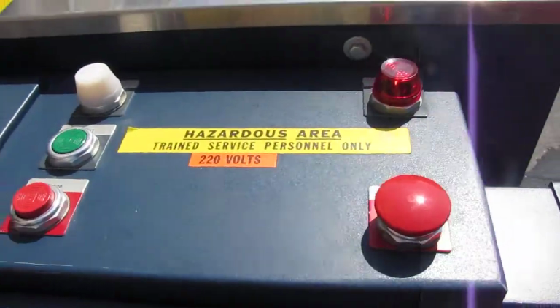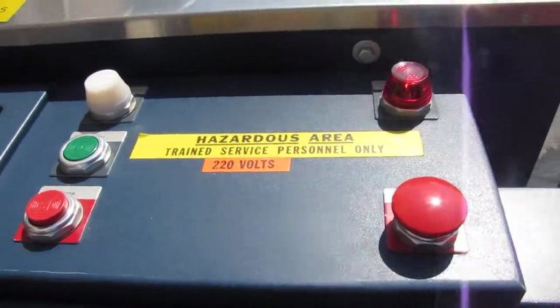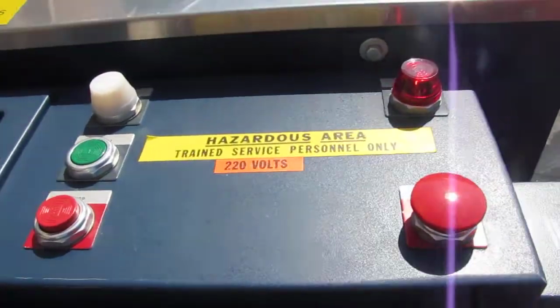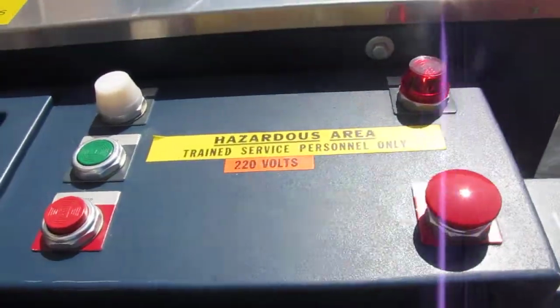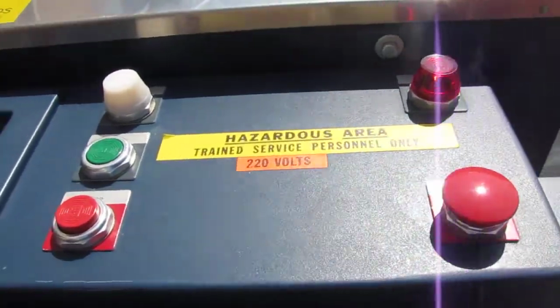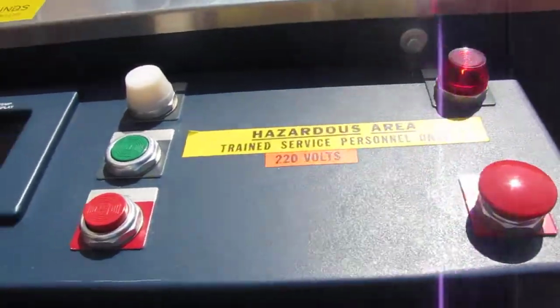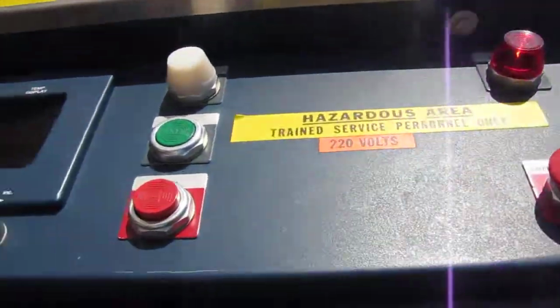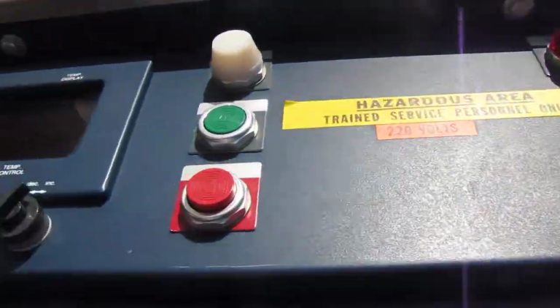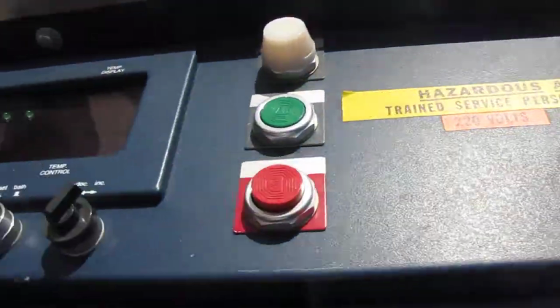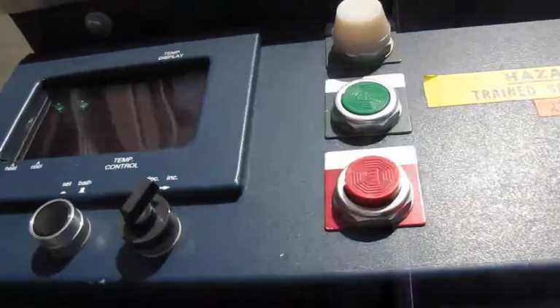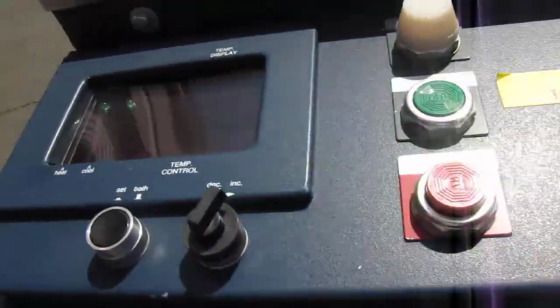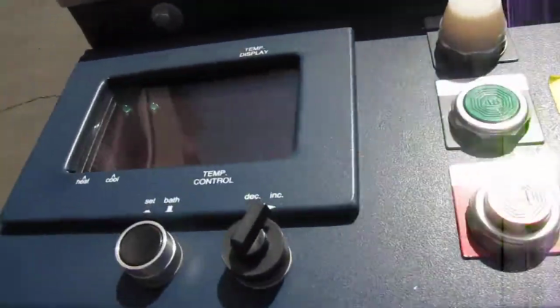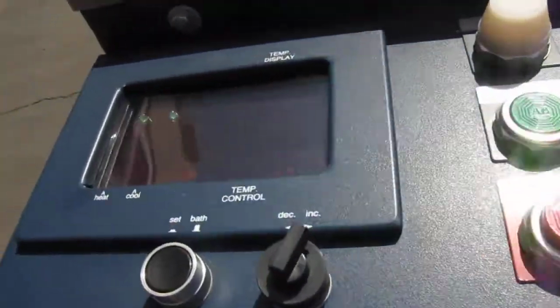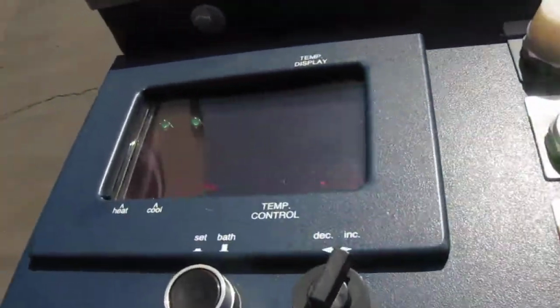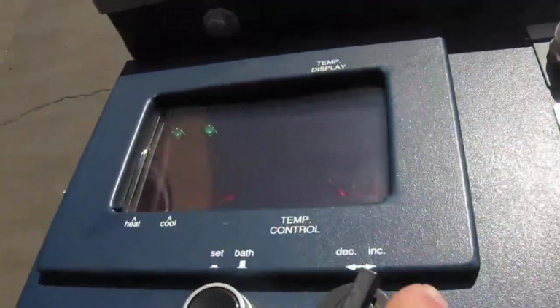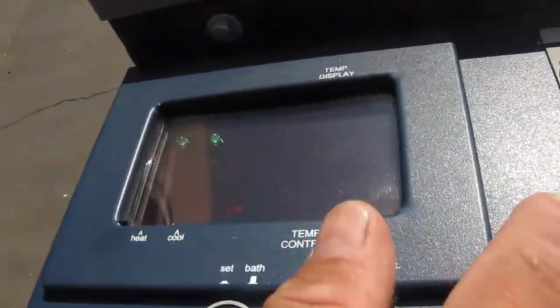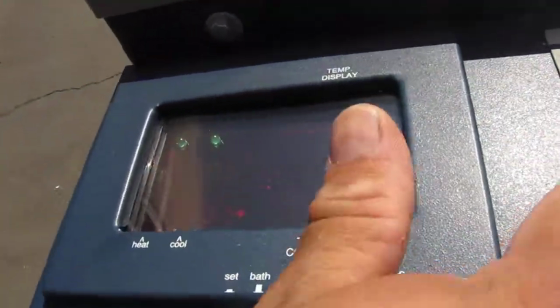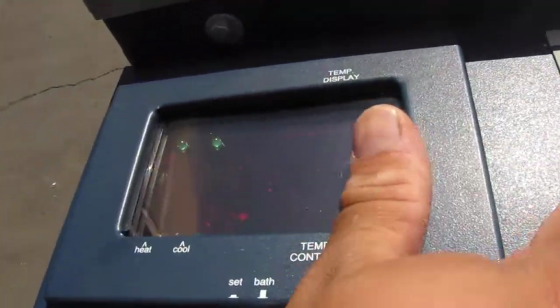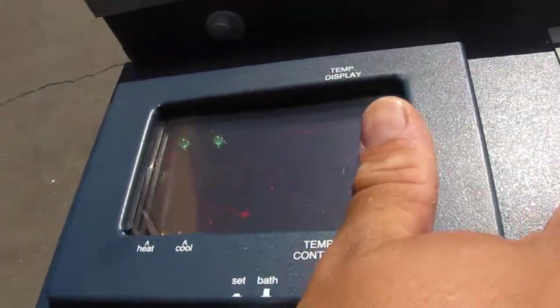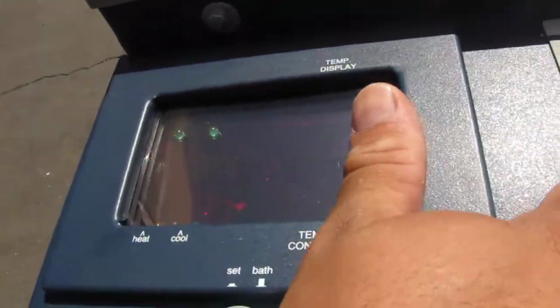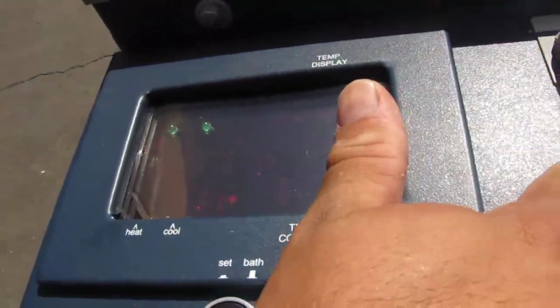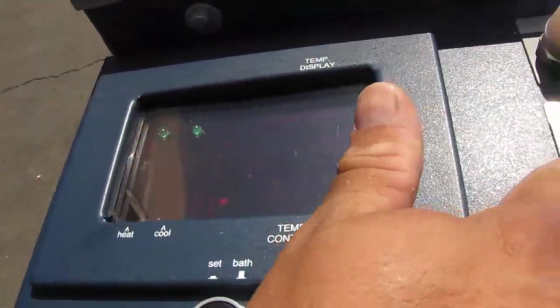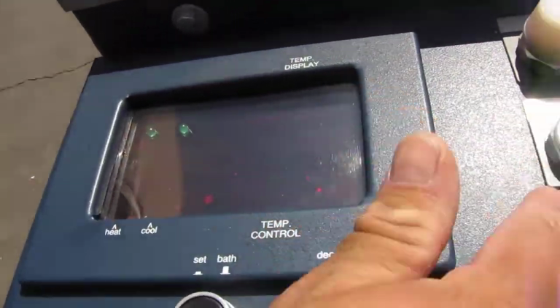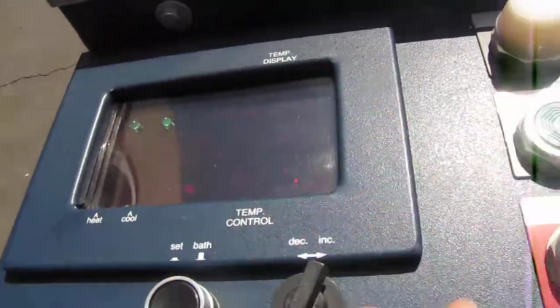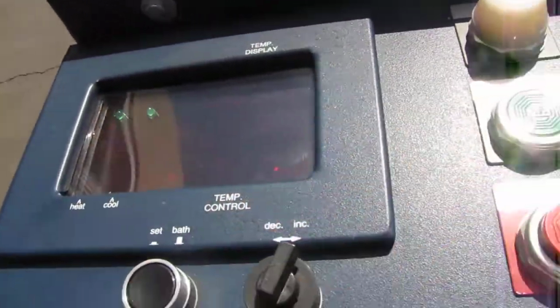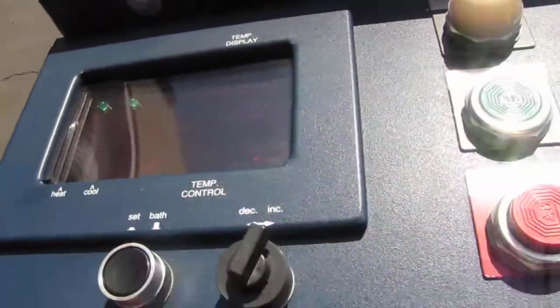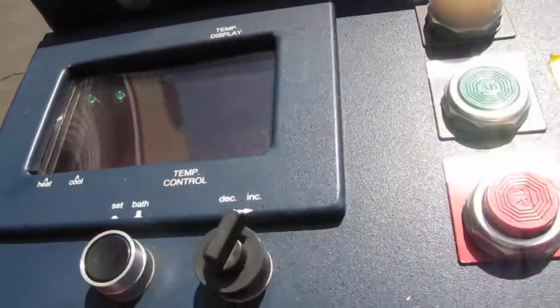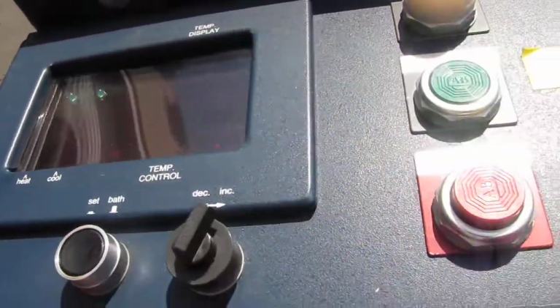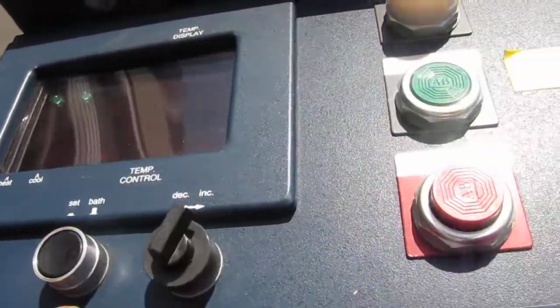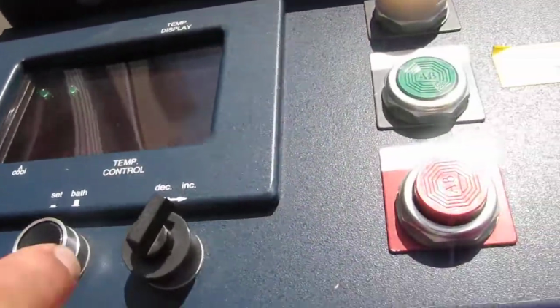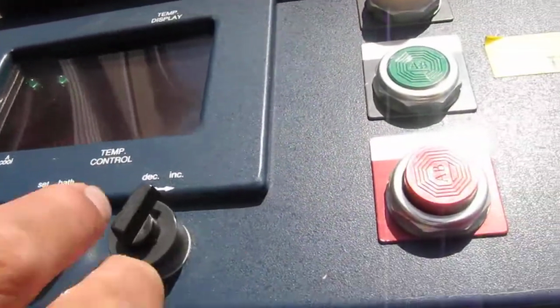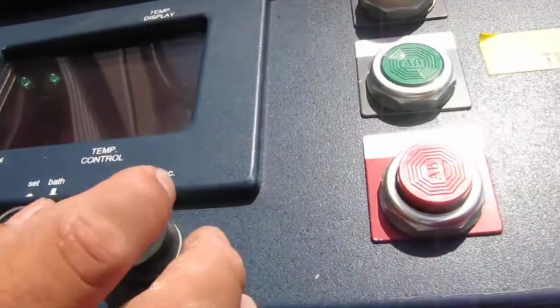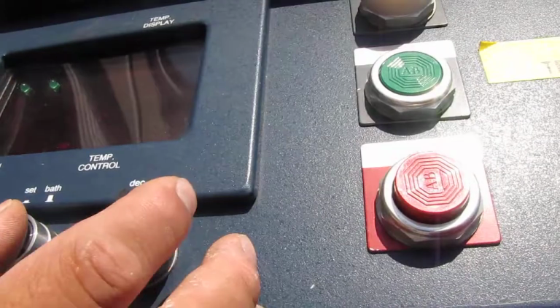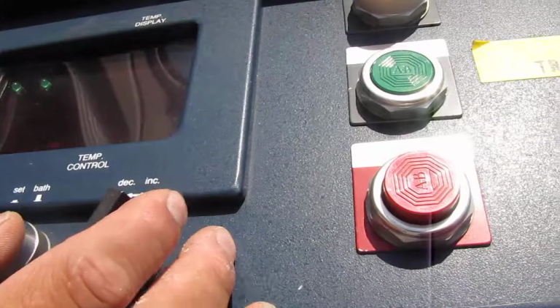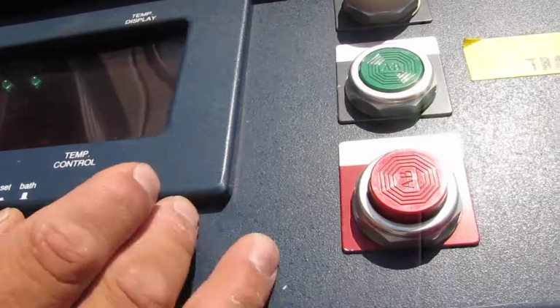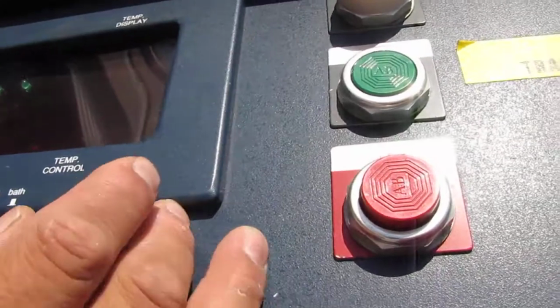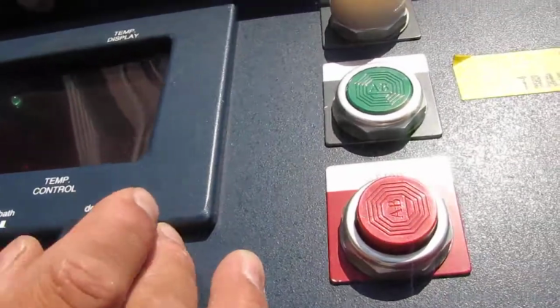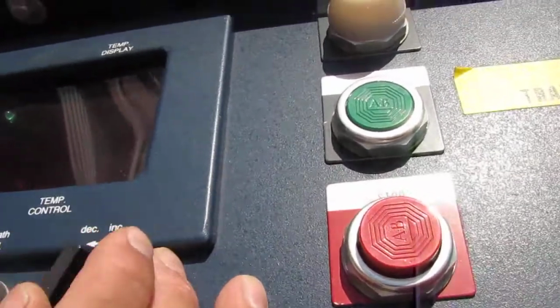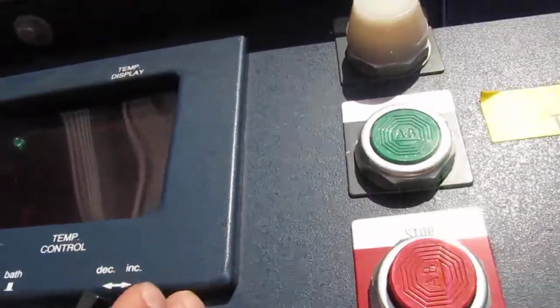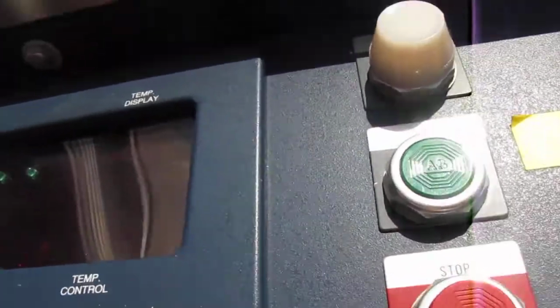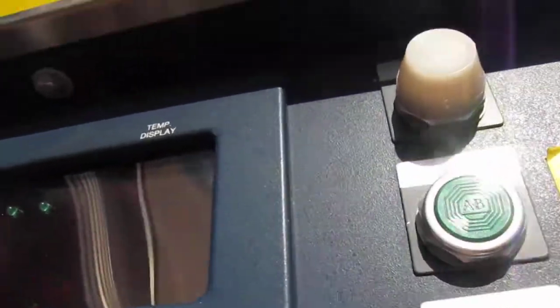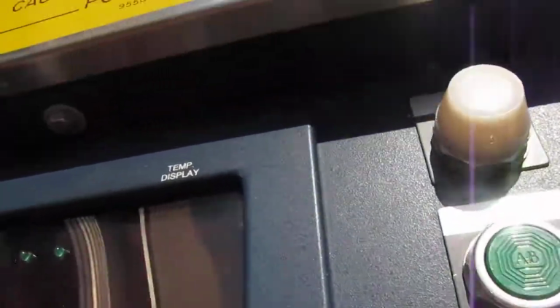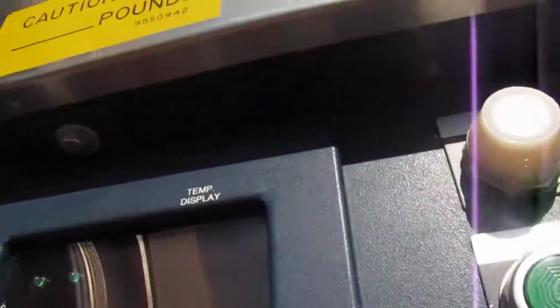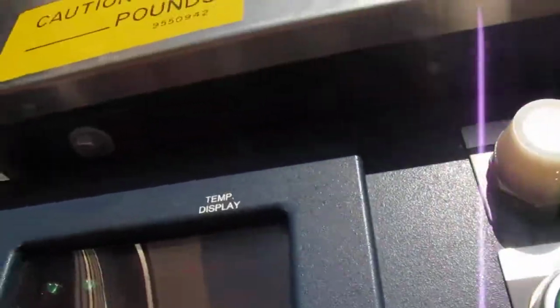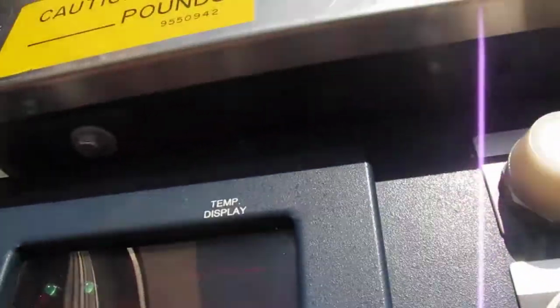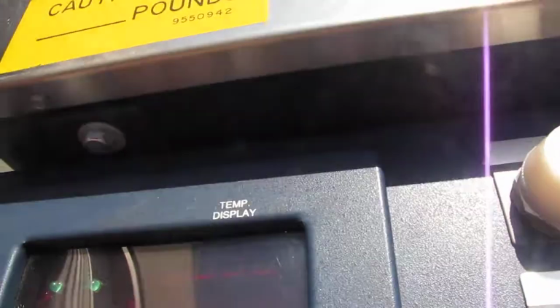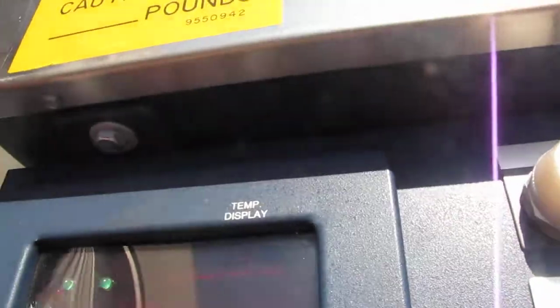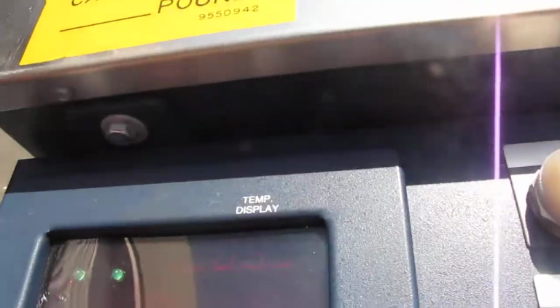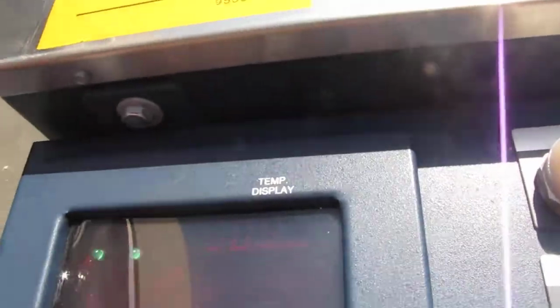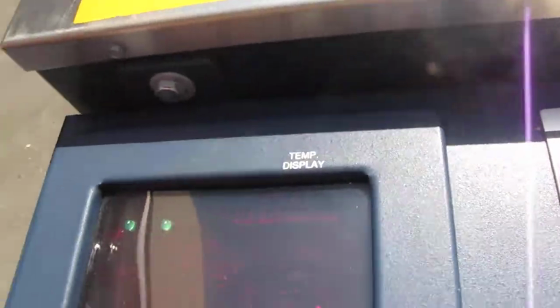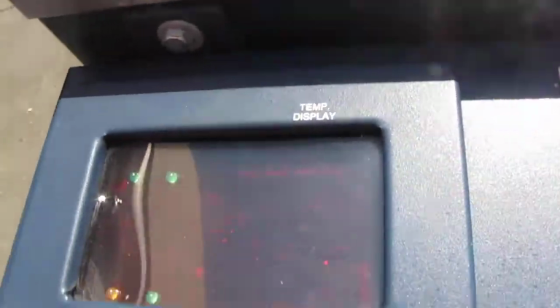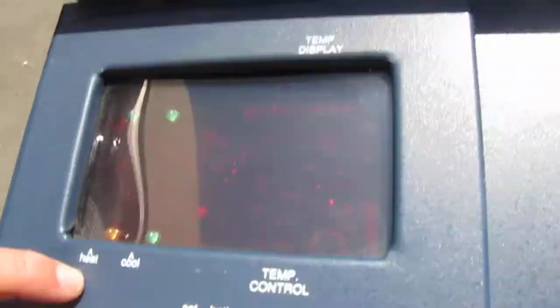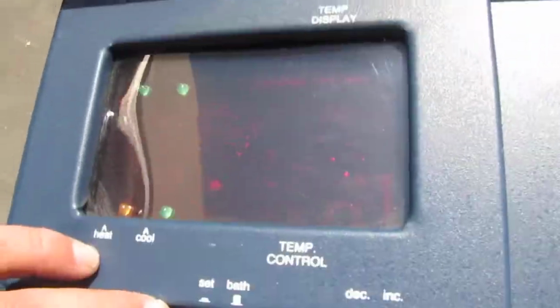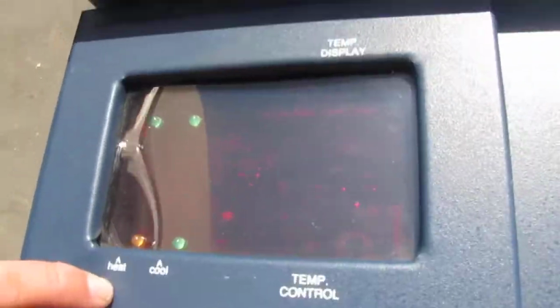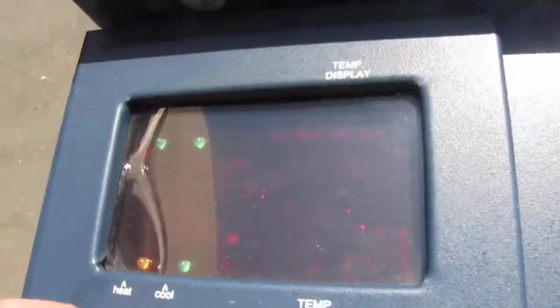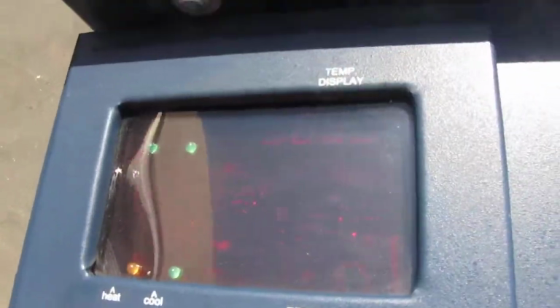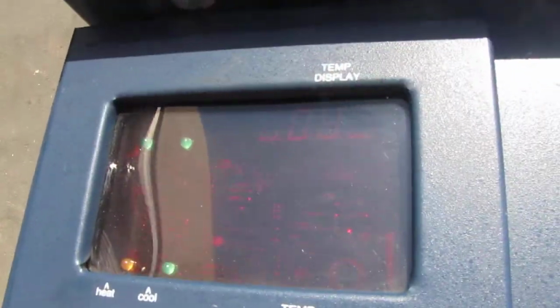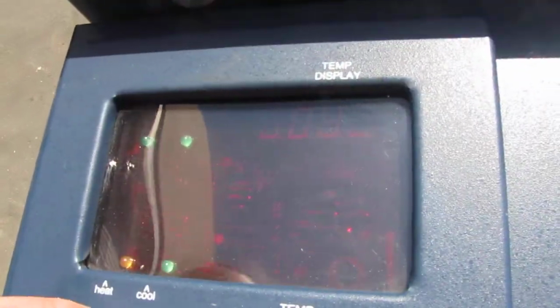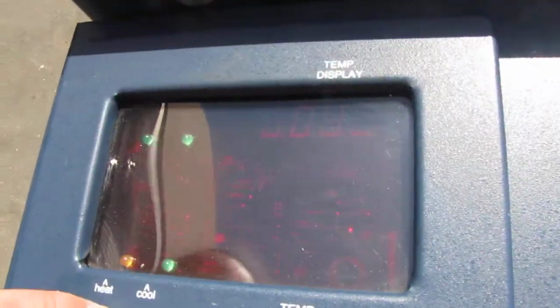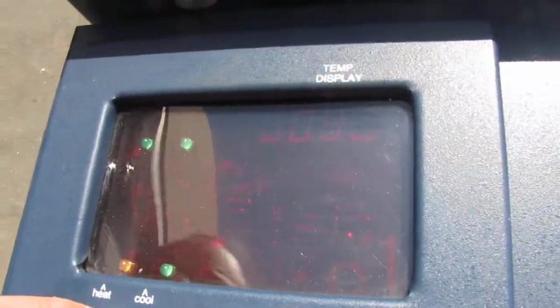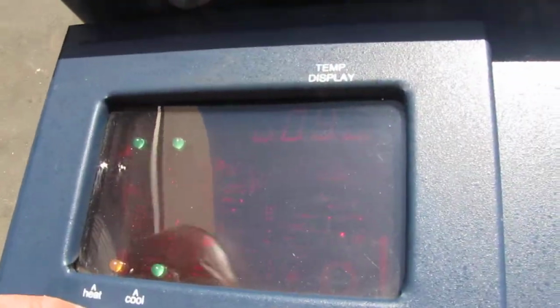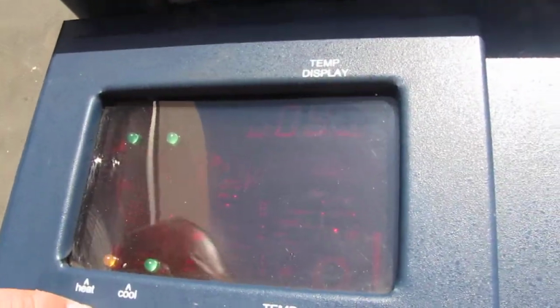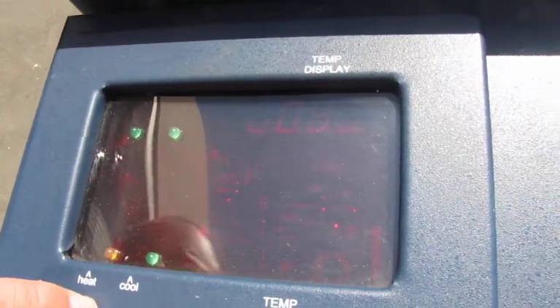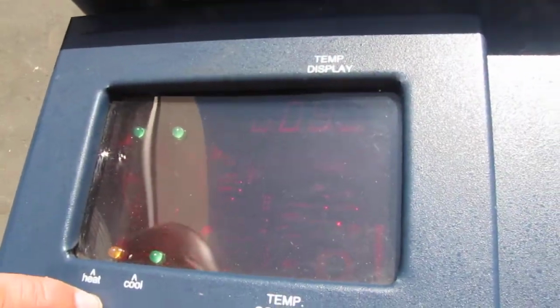Right over here are your controls. This is your start control. You can set your temperature with these buttons right here.